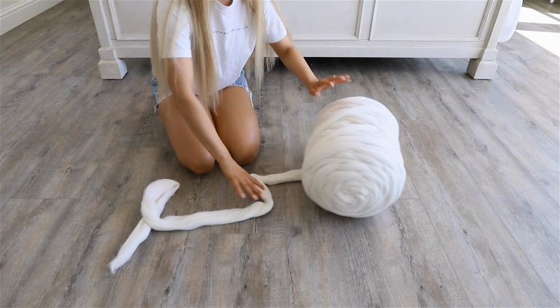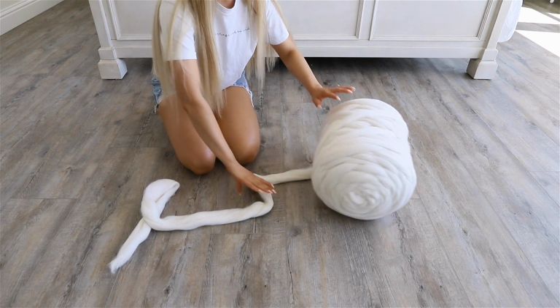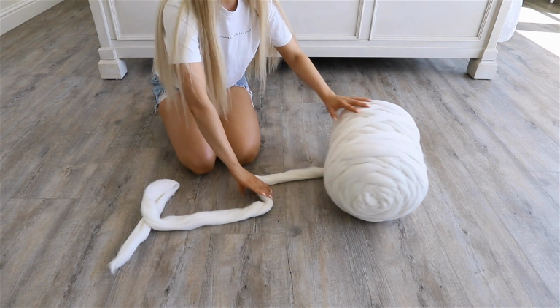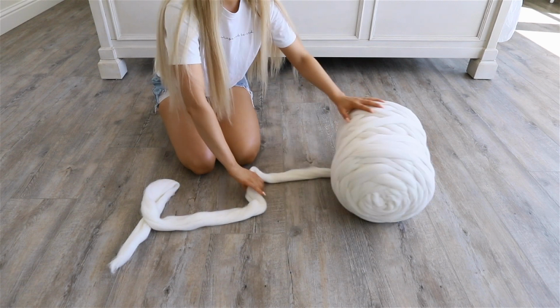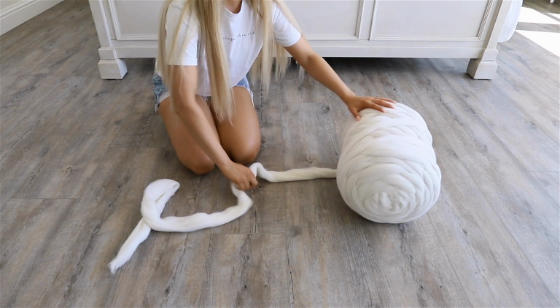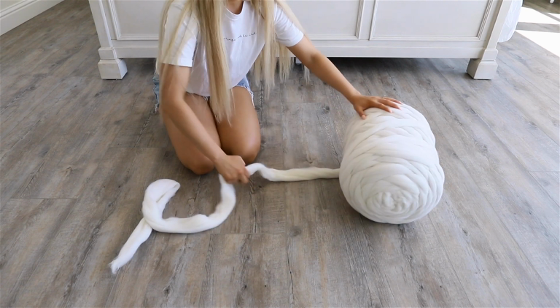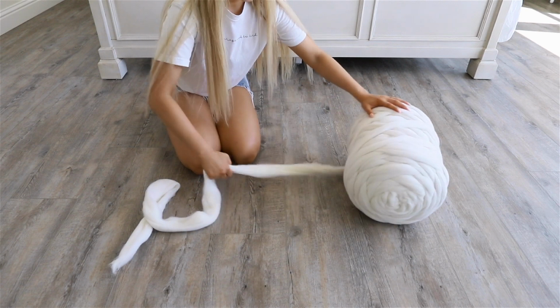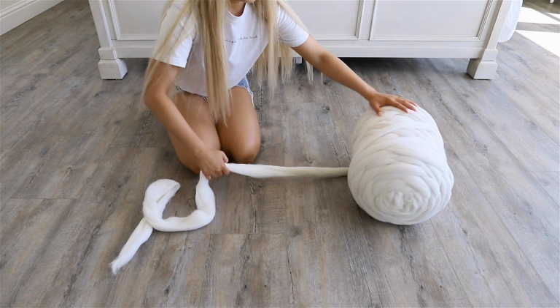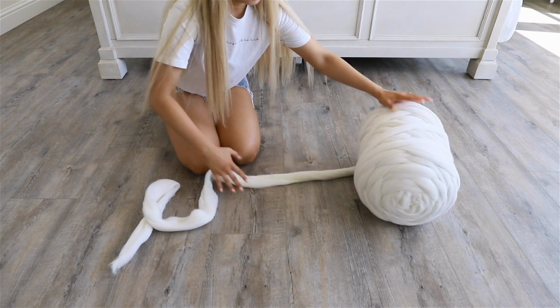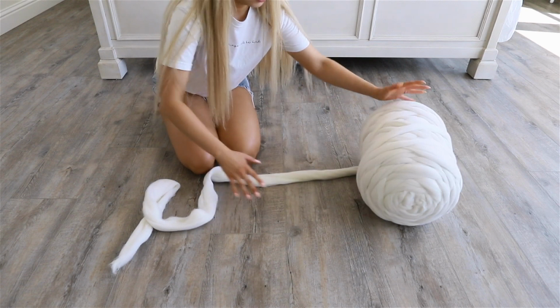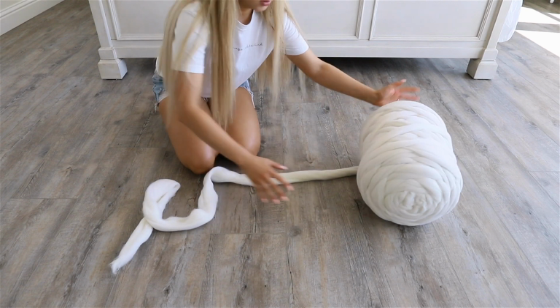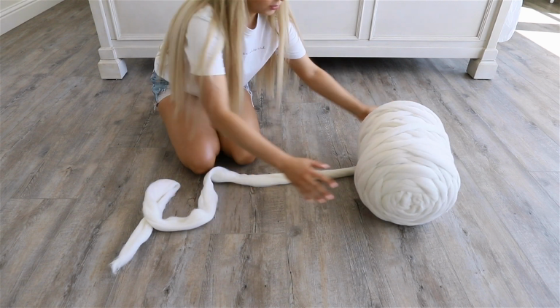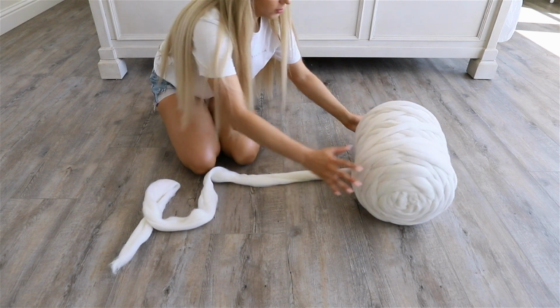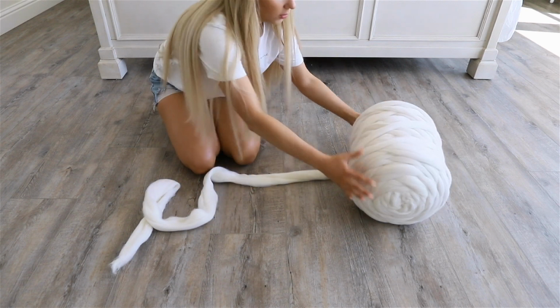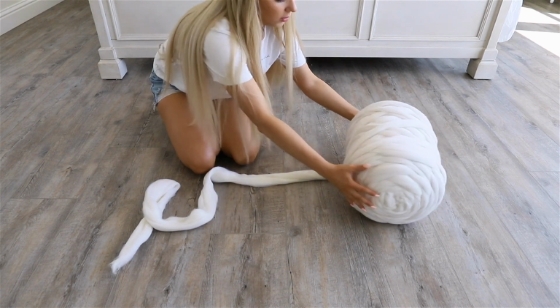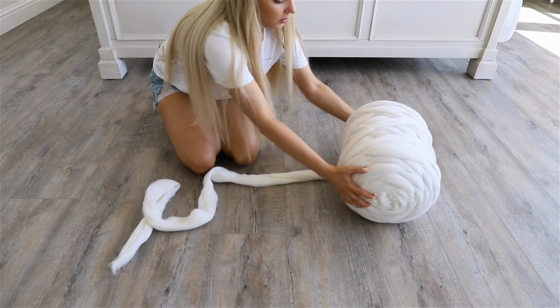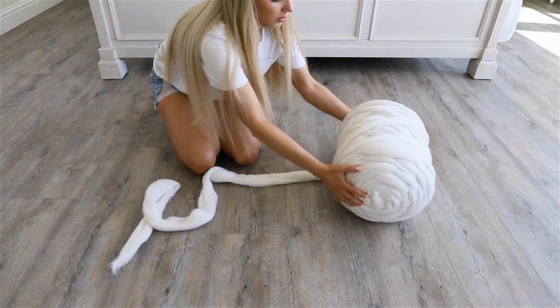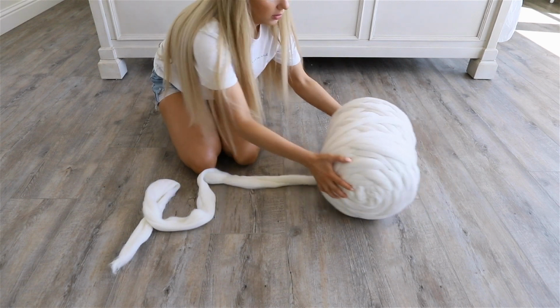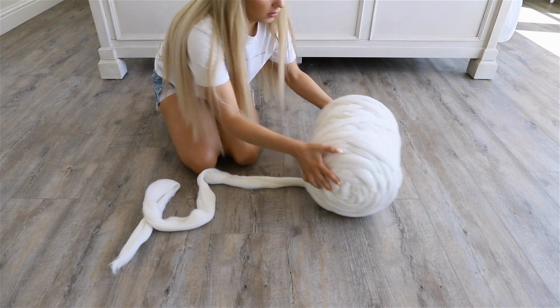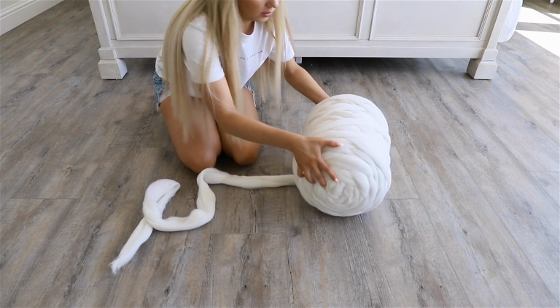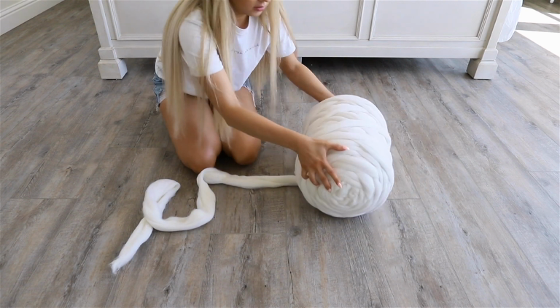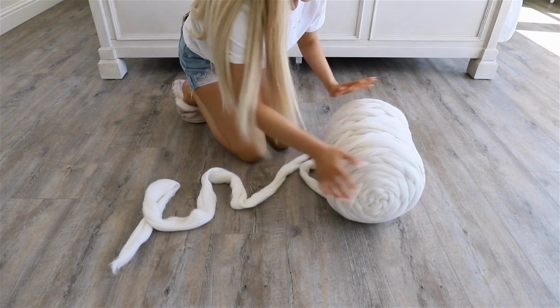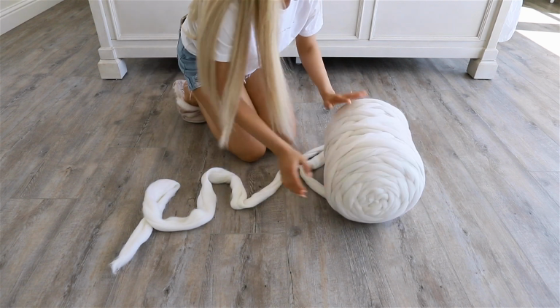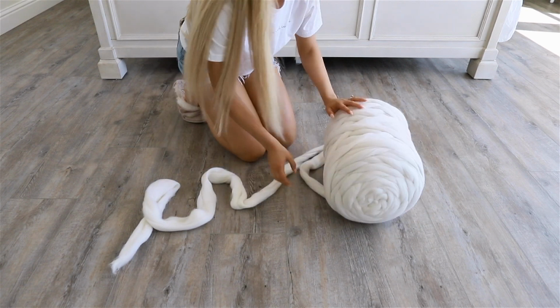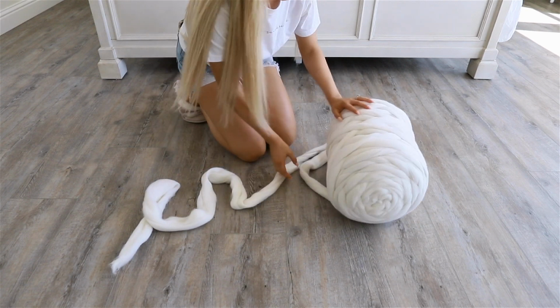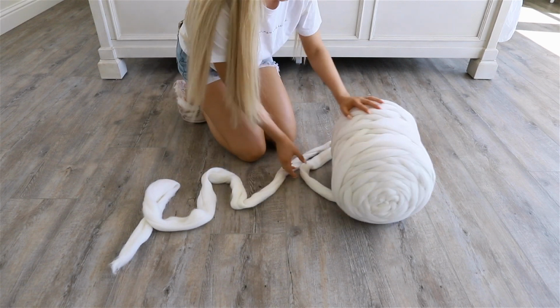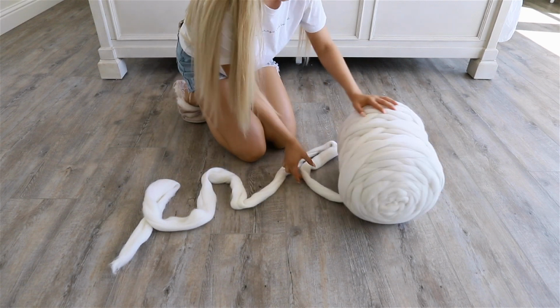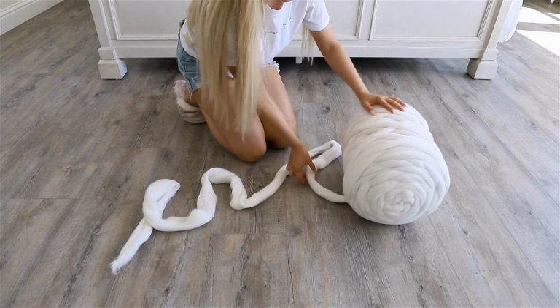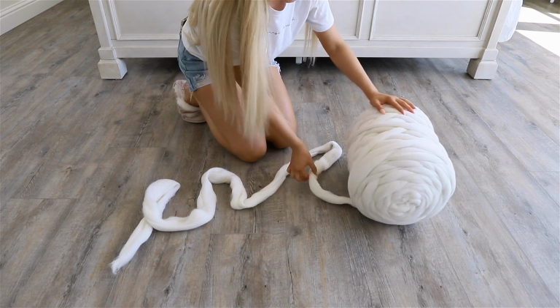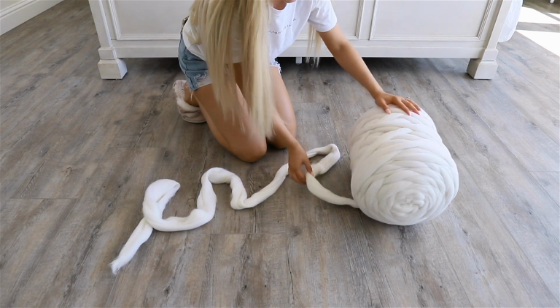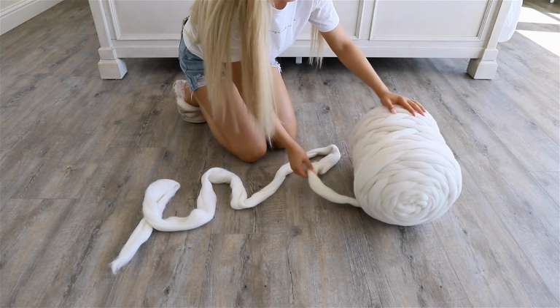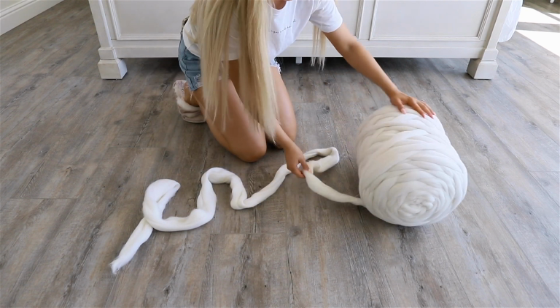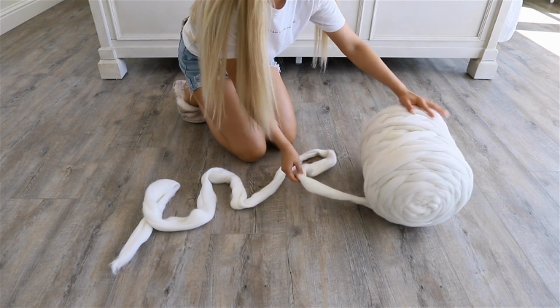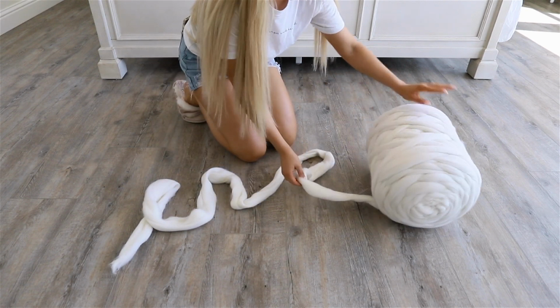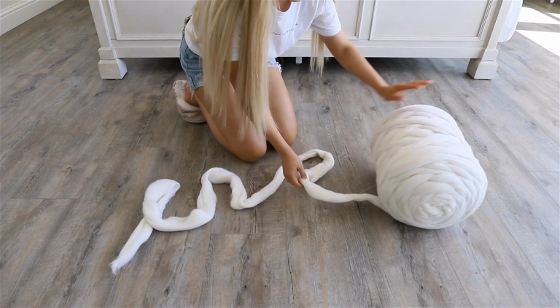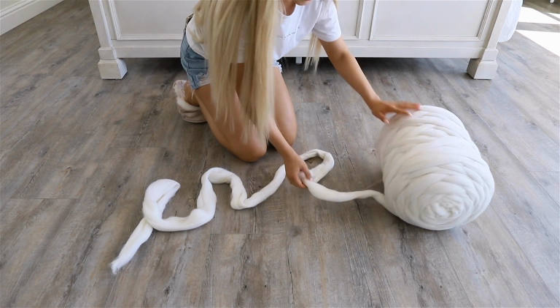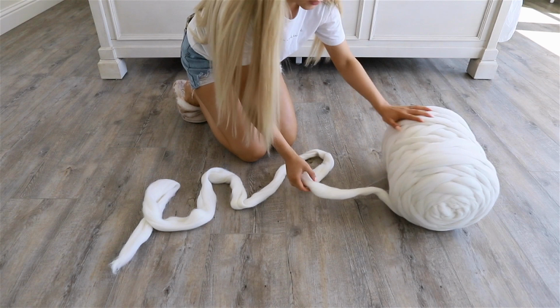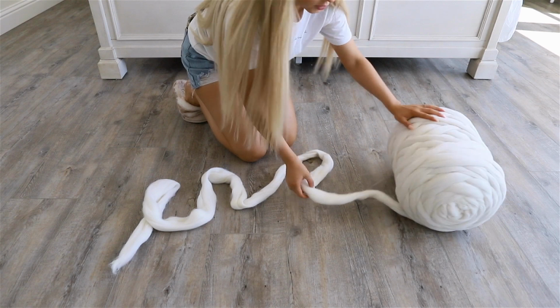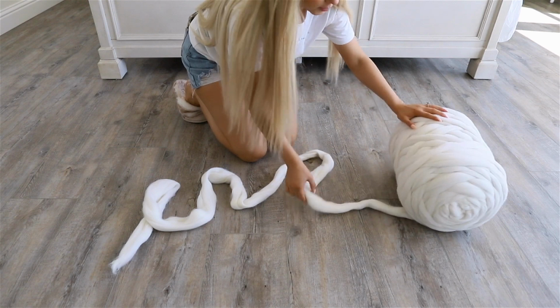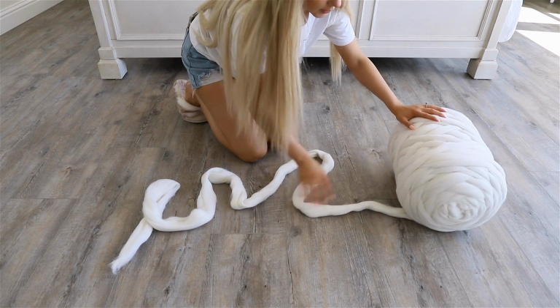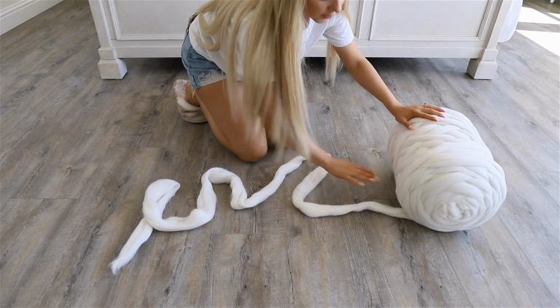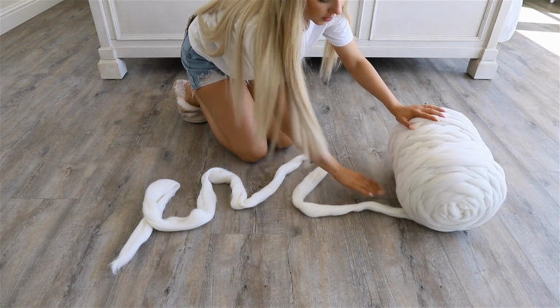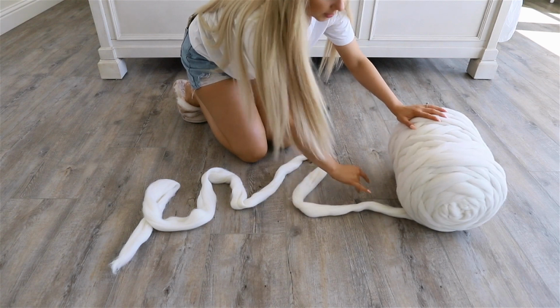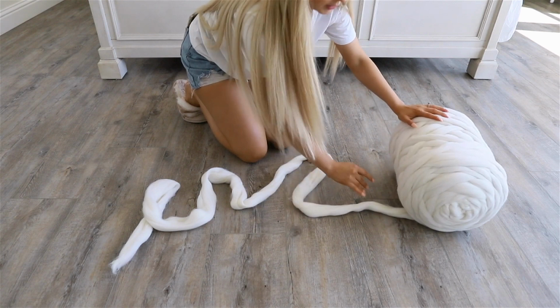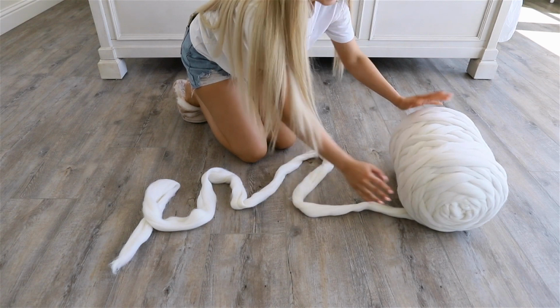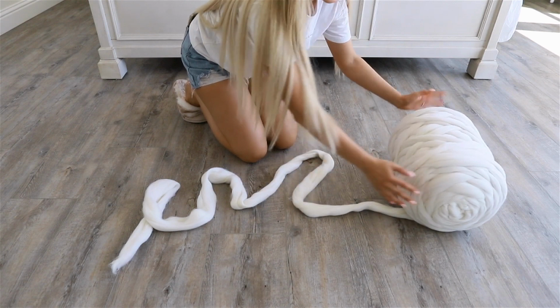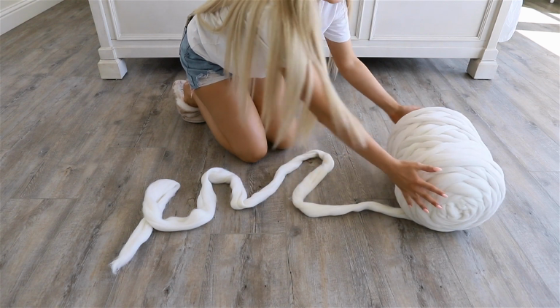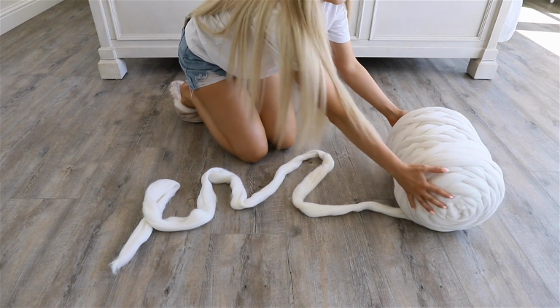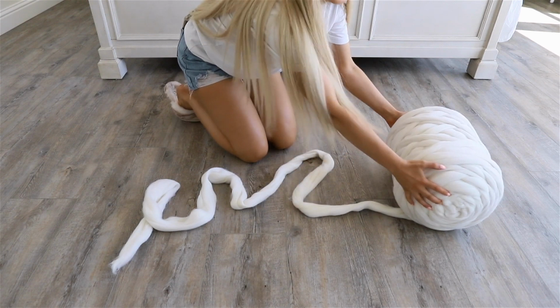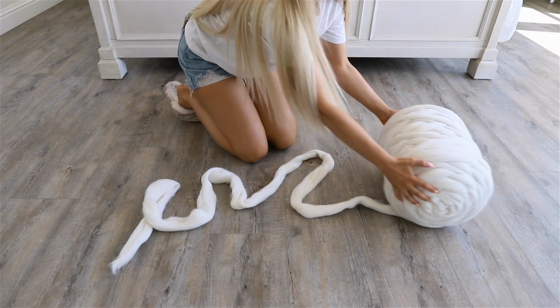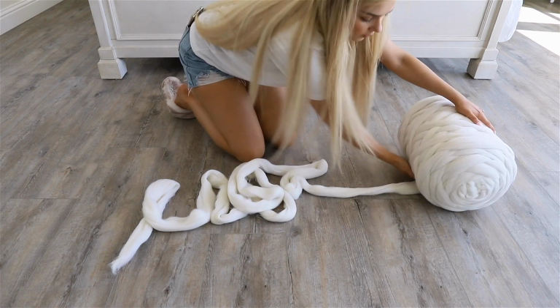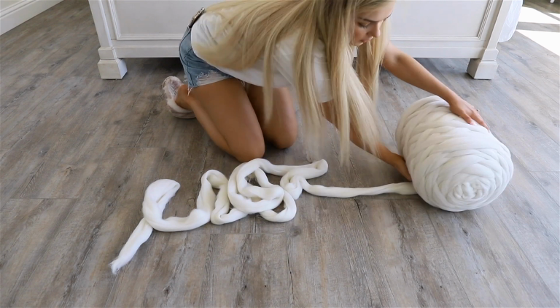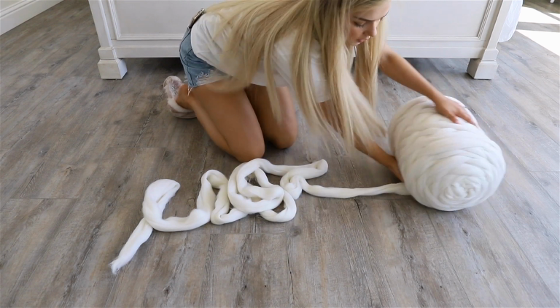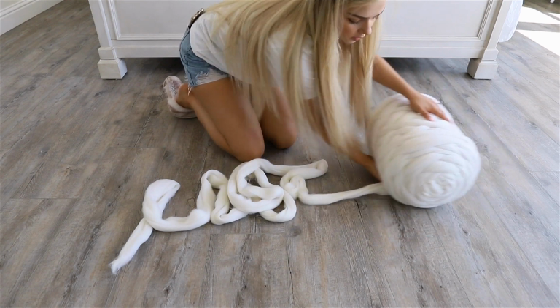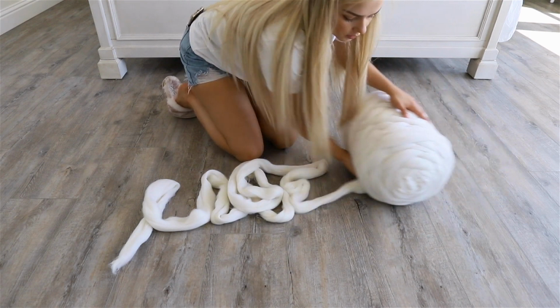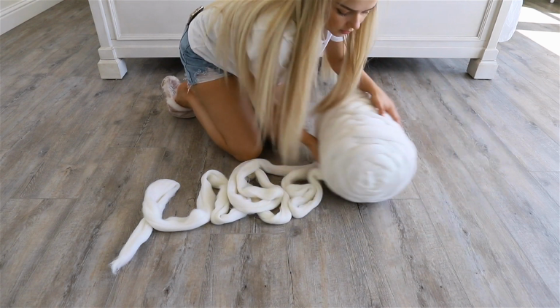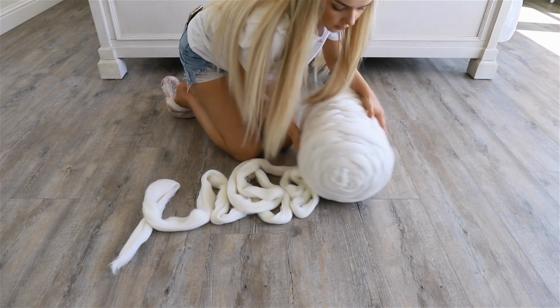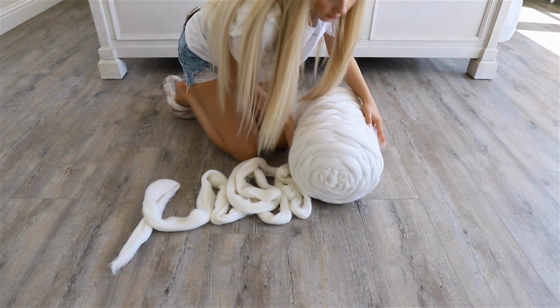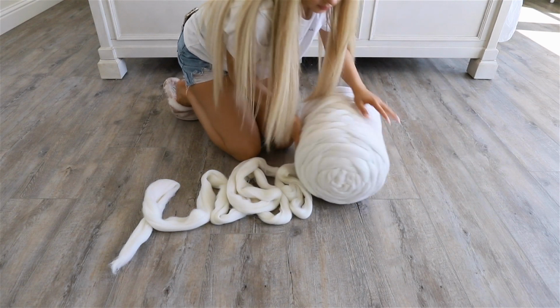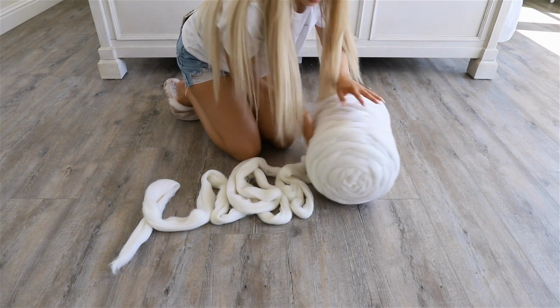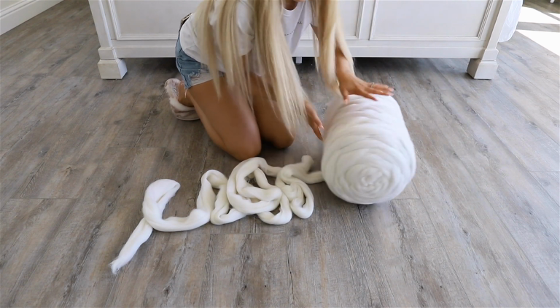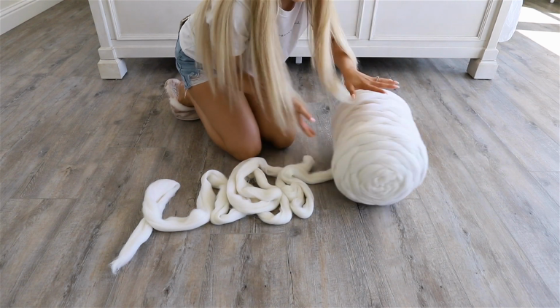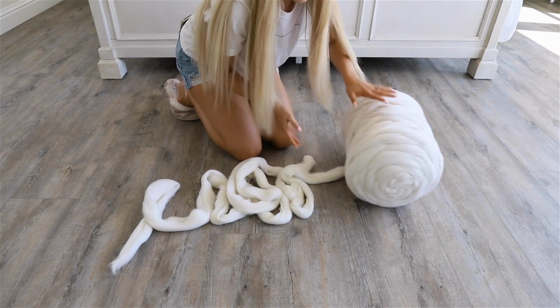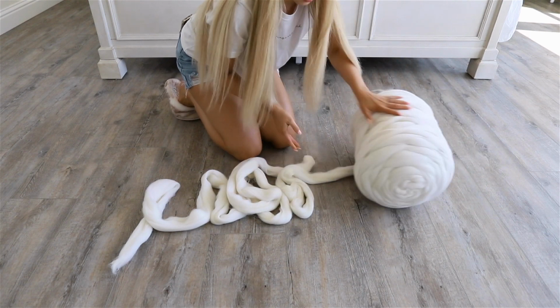I'm just going to slowly unravel a good amount so that I have enough to work with. Make sure that you have enough unraveled so that you do not accidentally pull on it and break it.